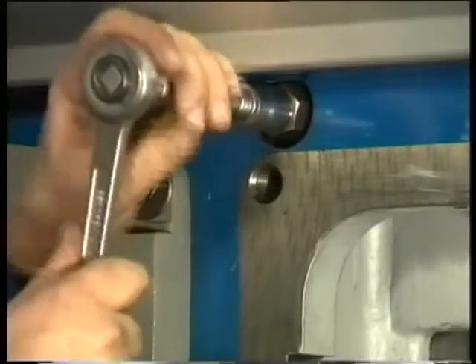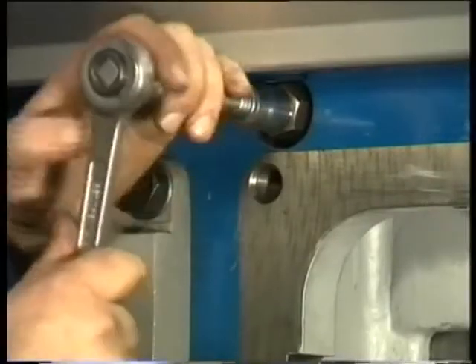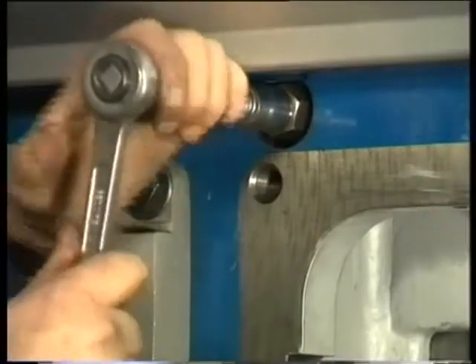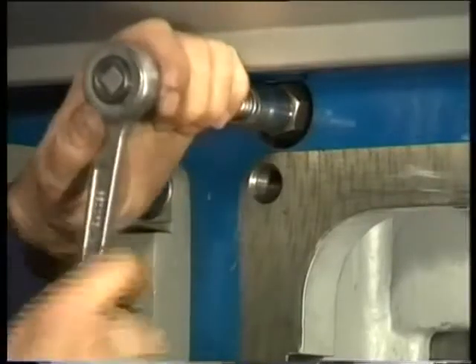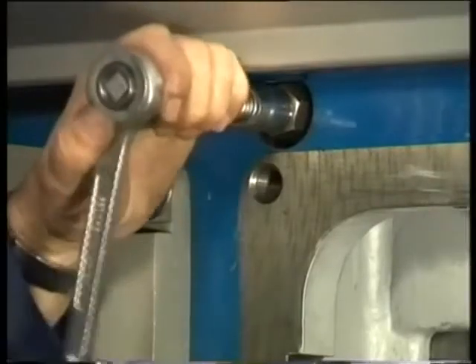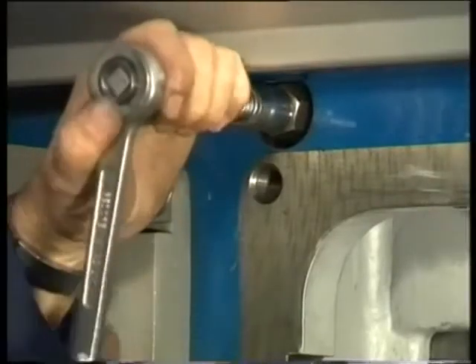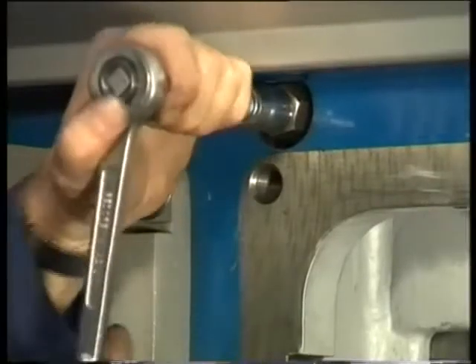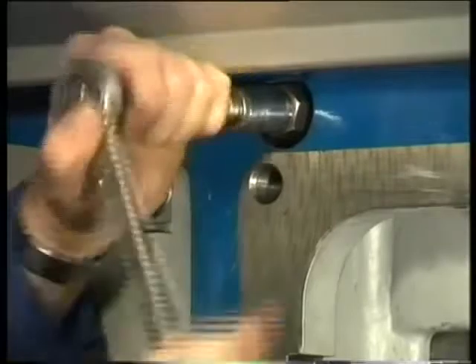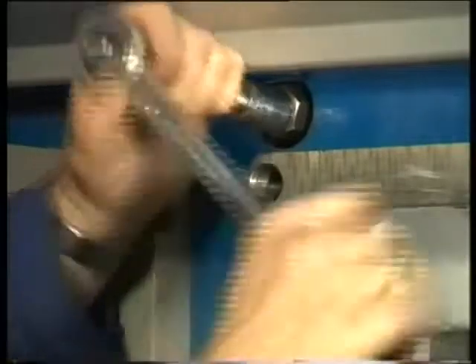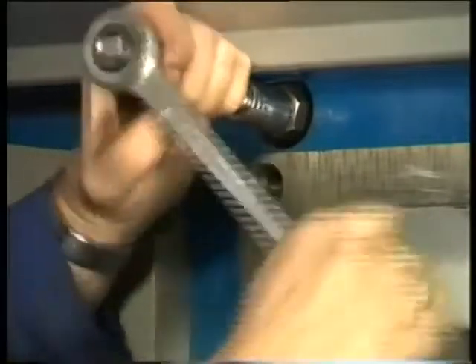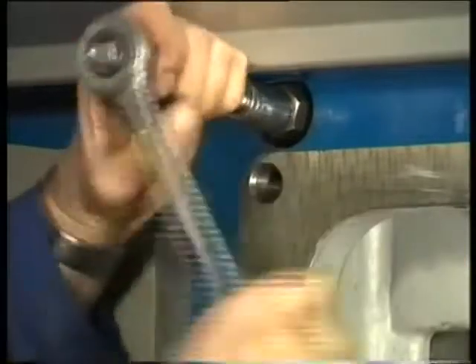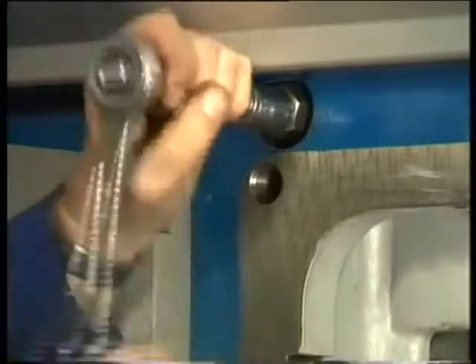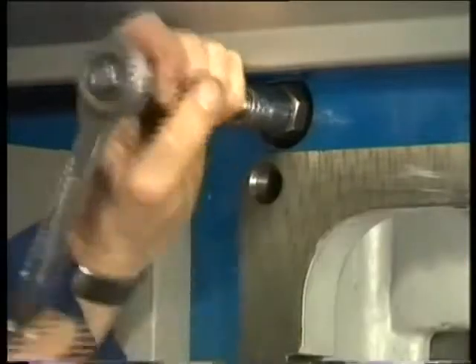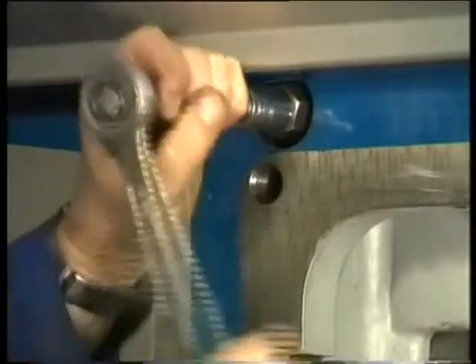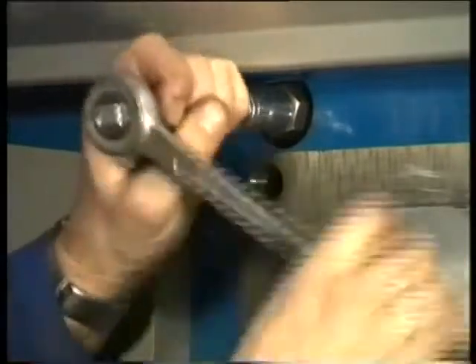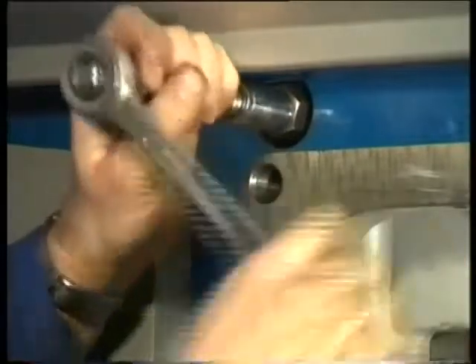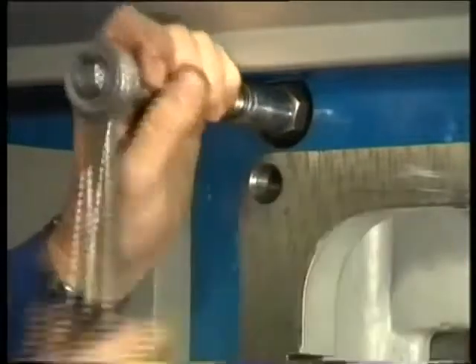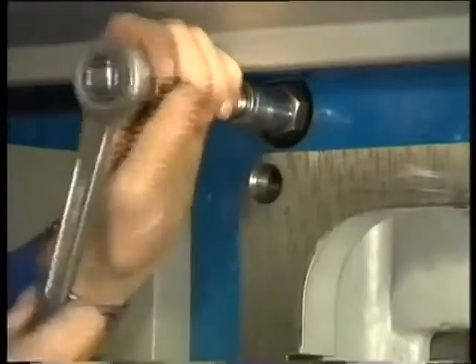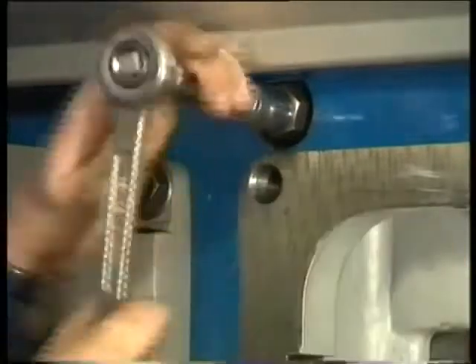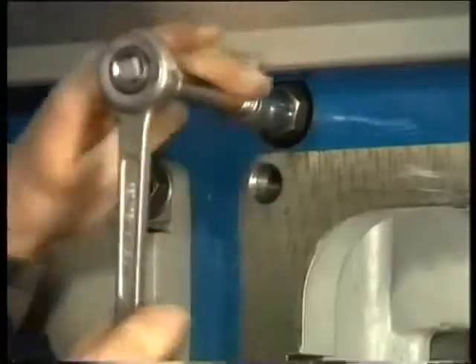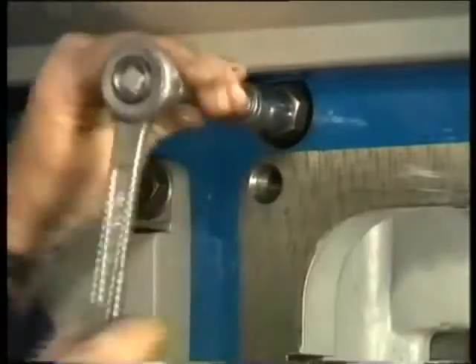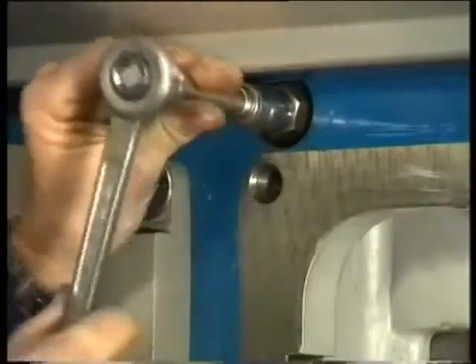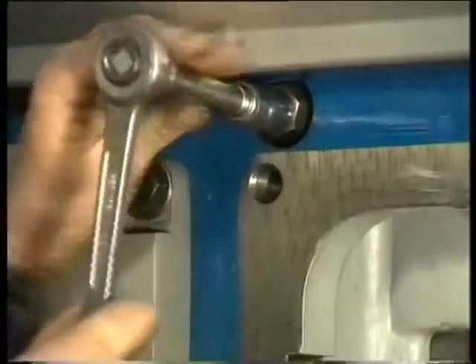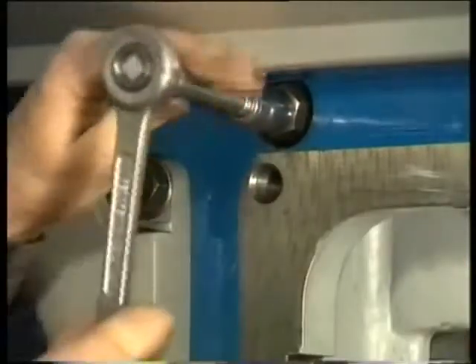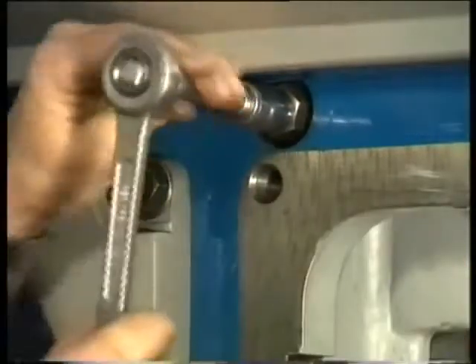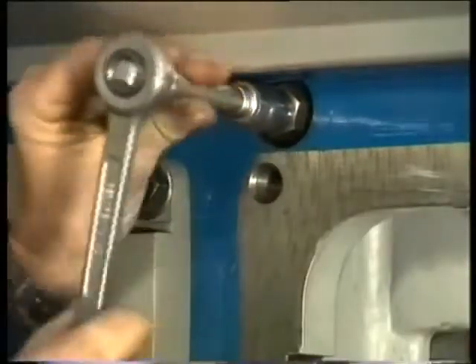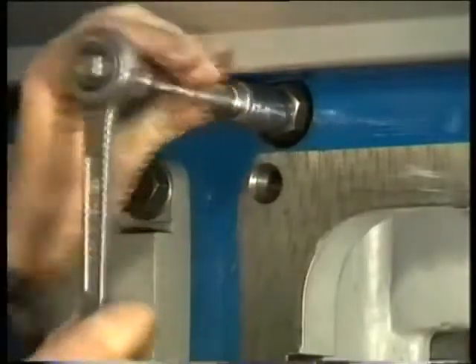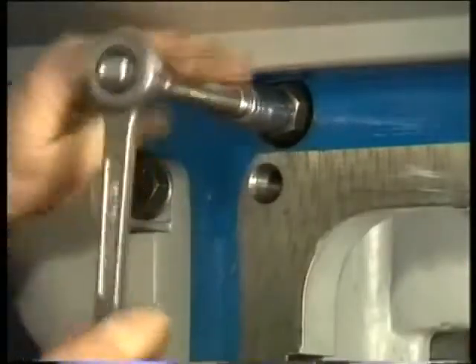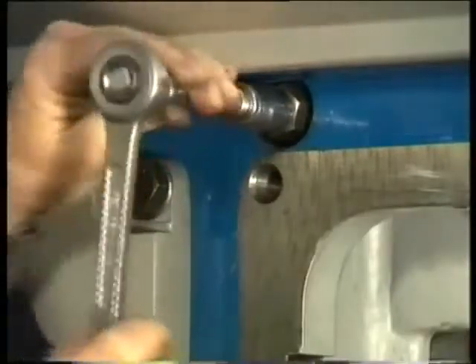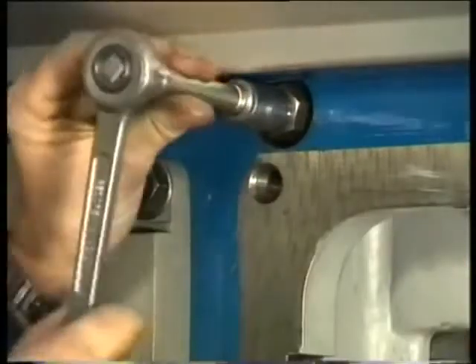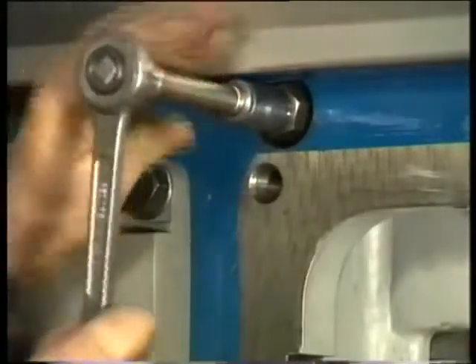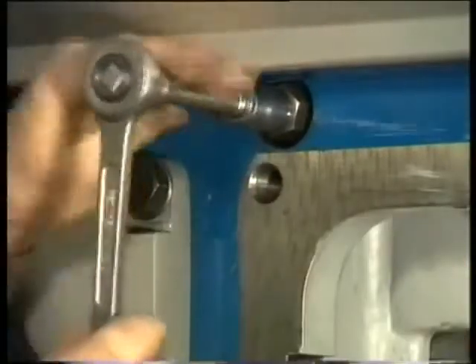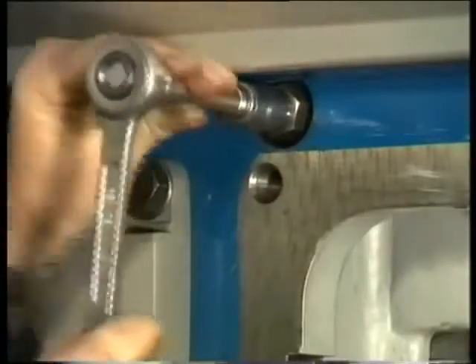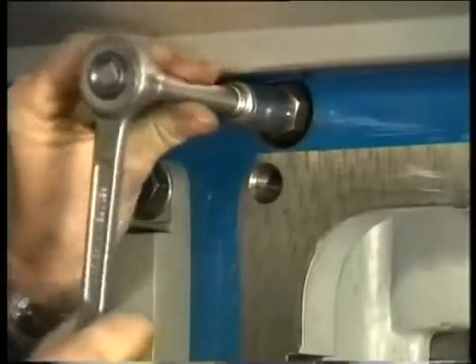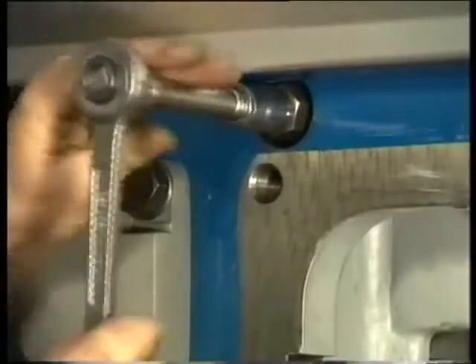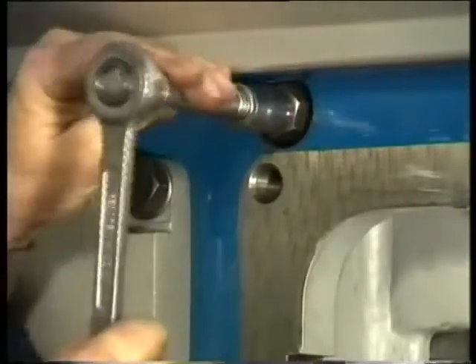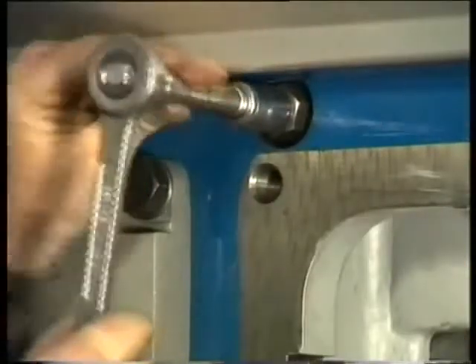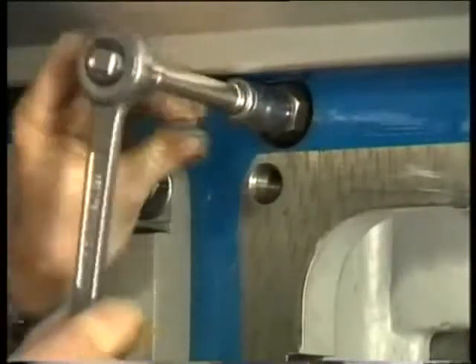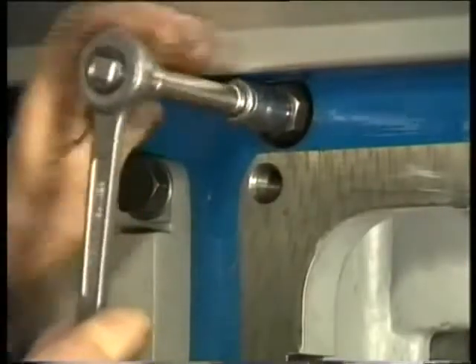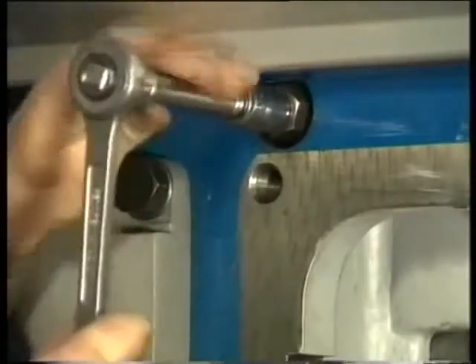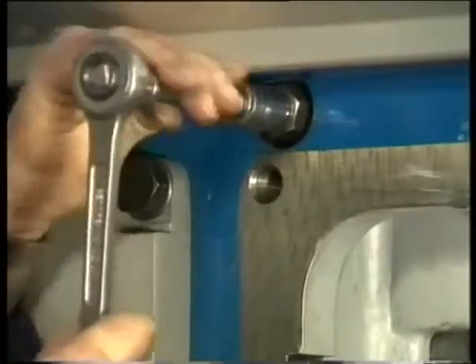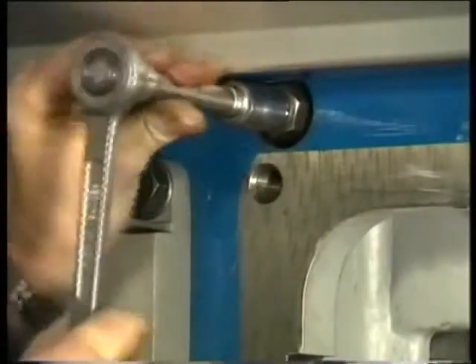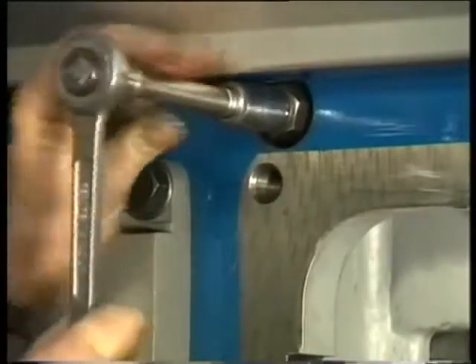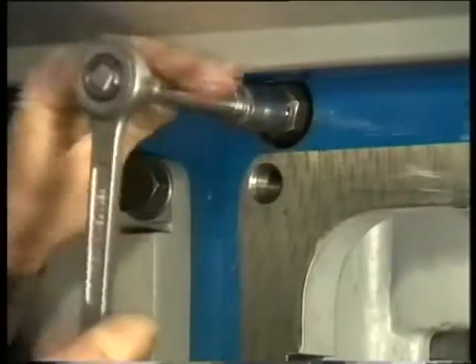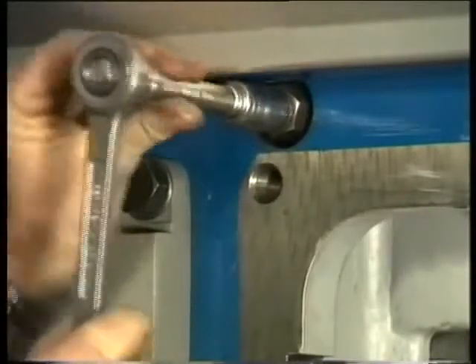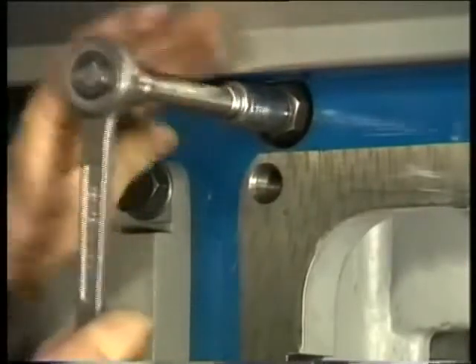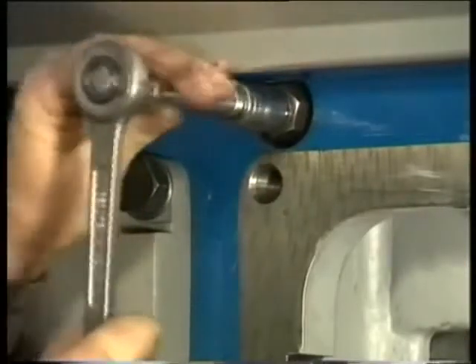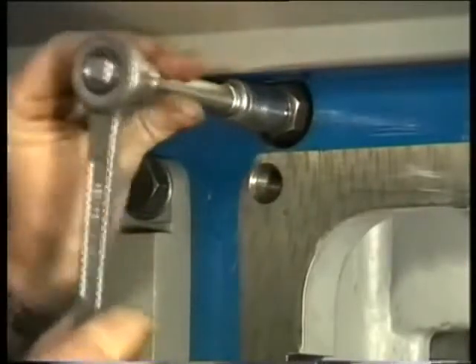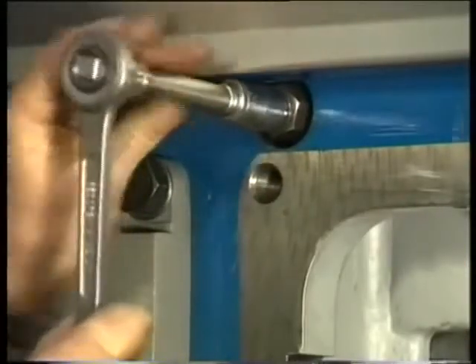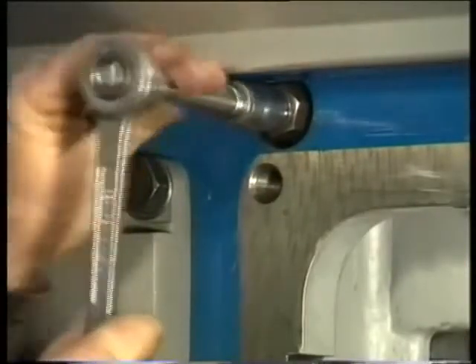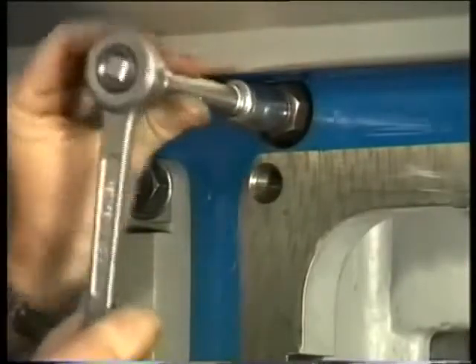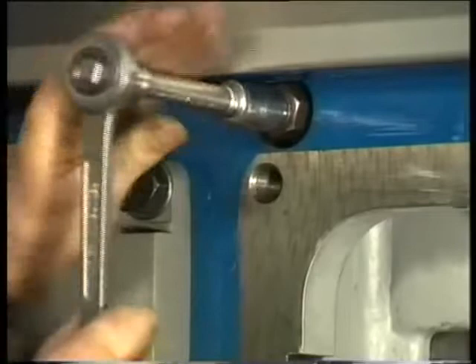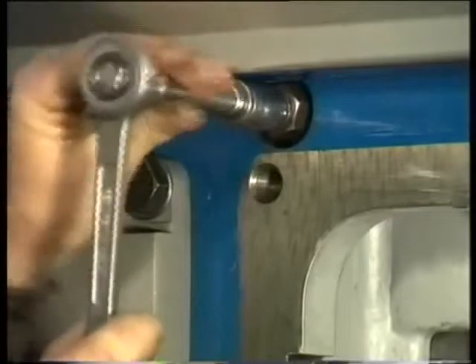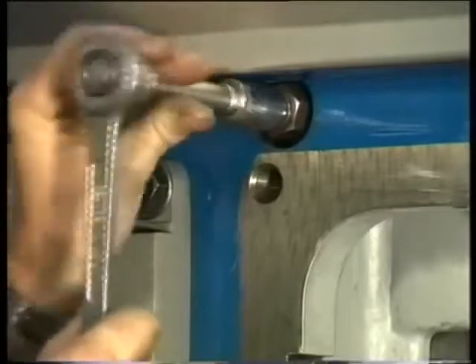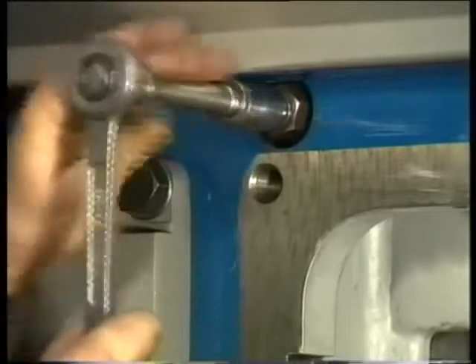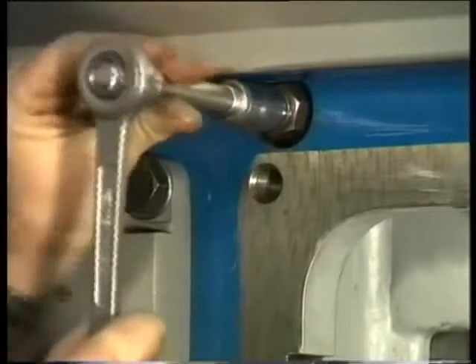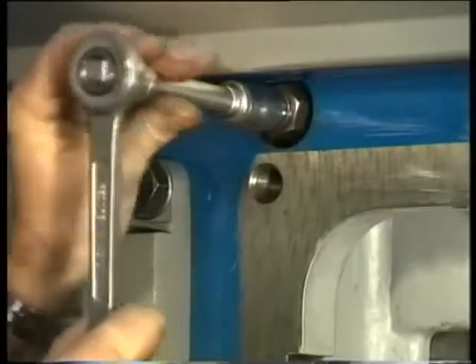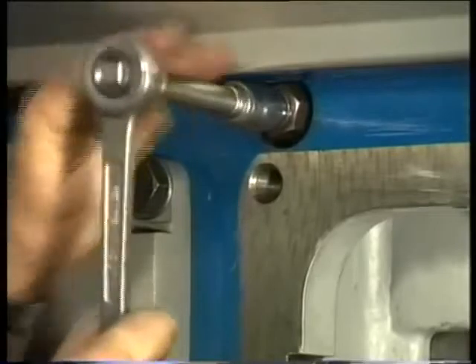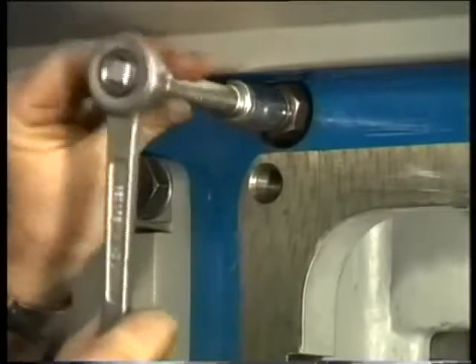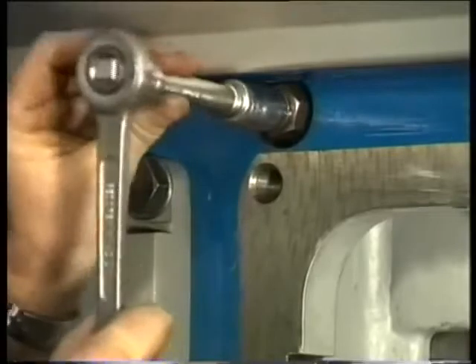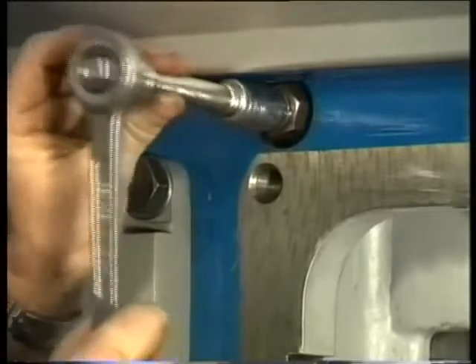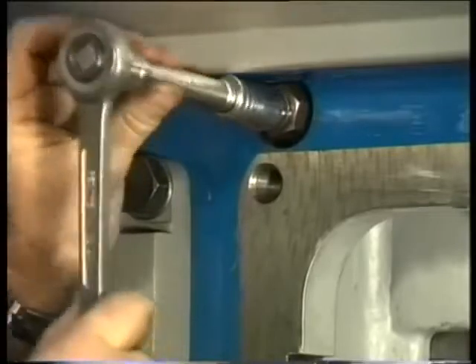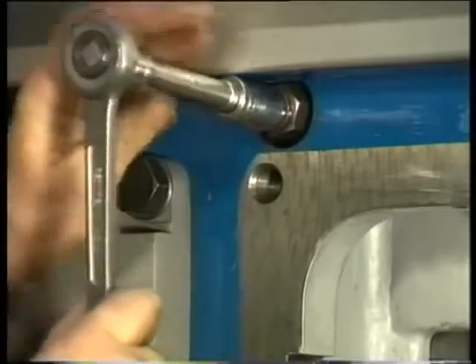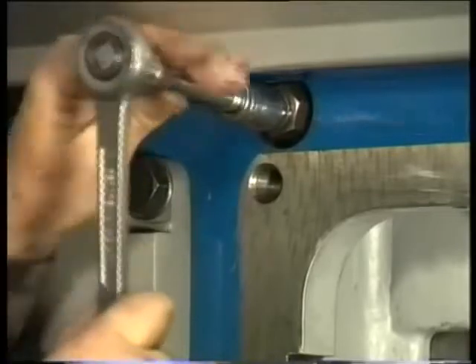For this purpose, the distance piece of the locking pin needs to be removed. By removing the locking pin, the distance piece can be taken out.